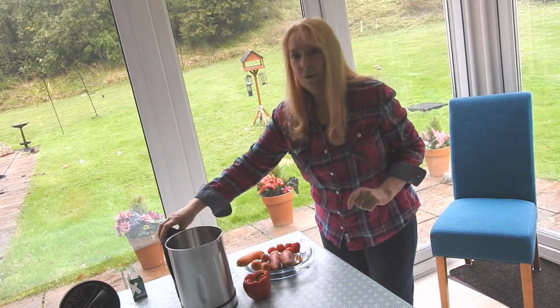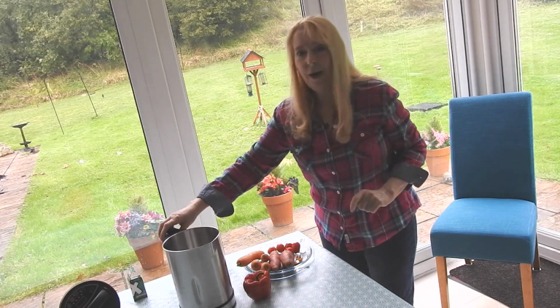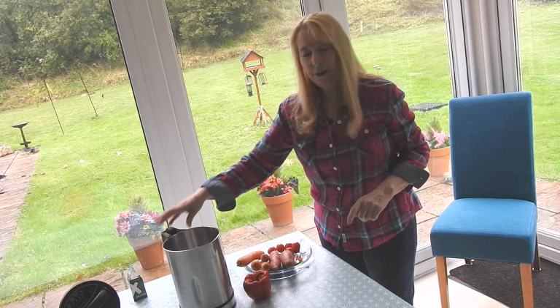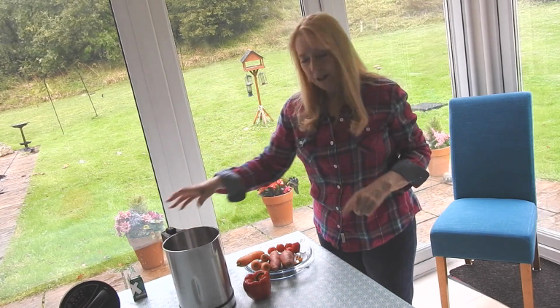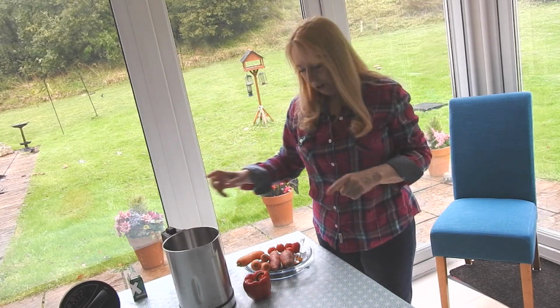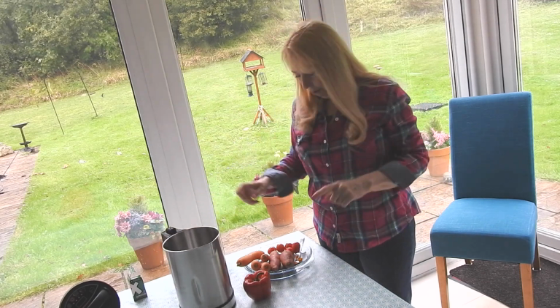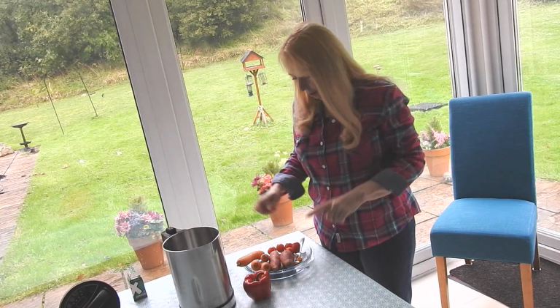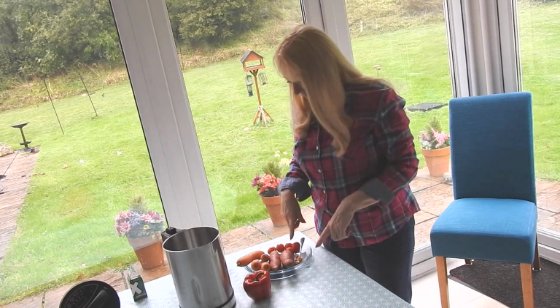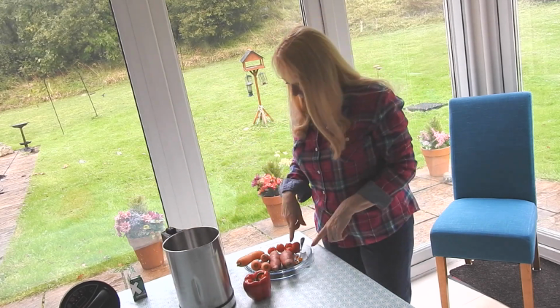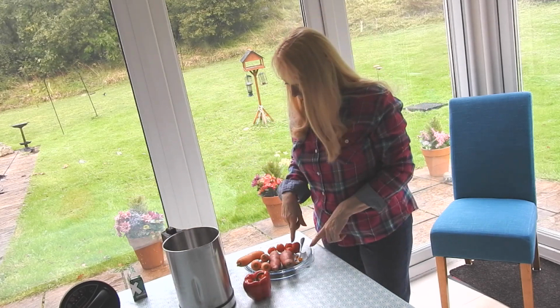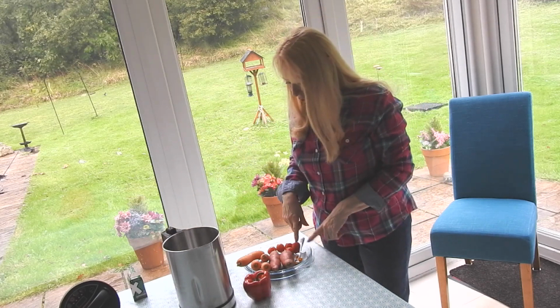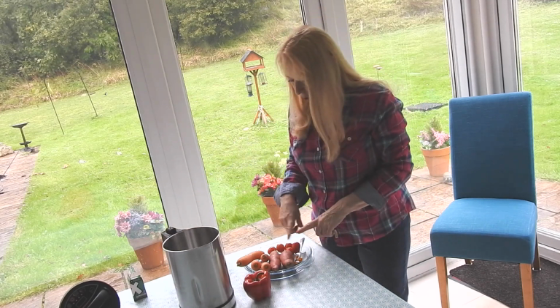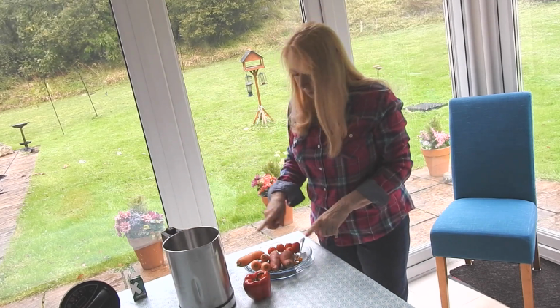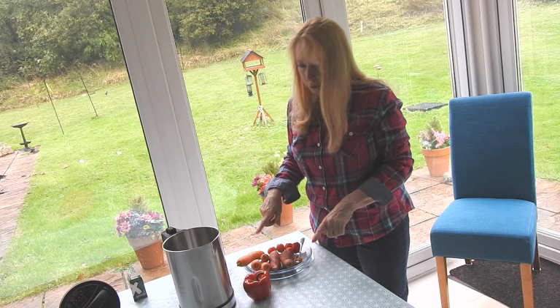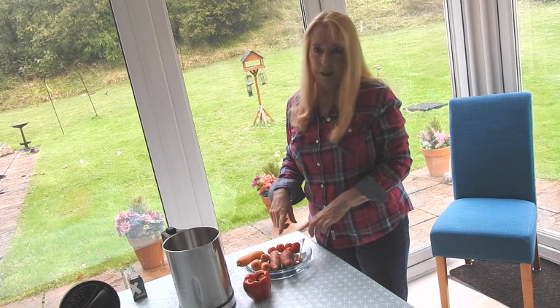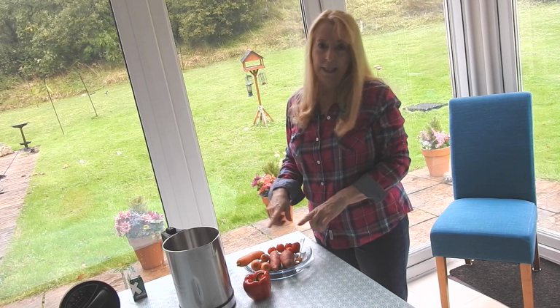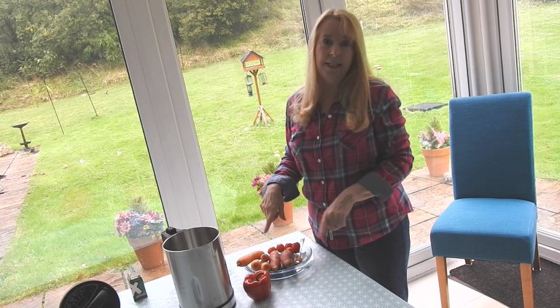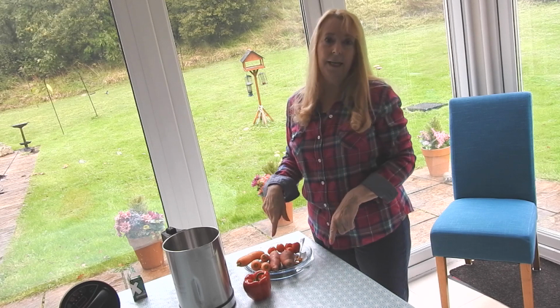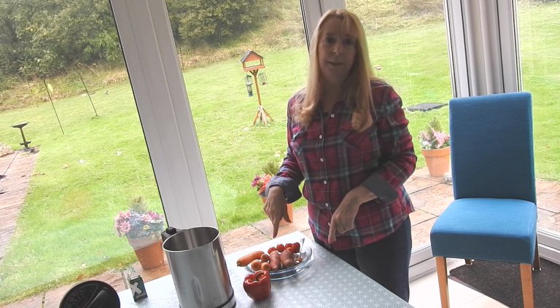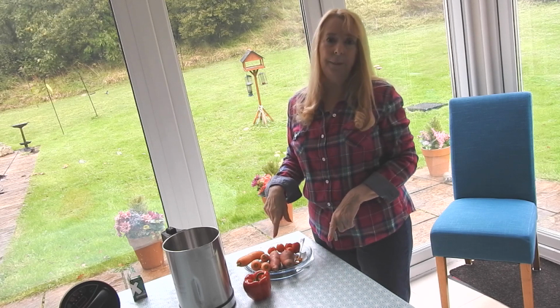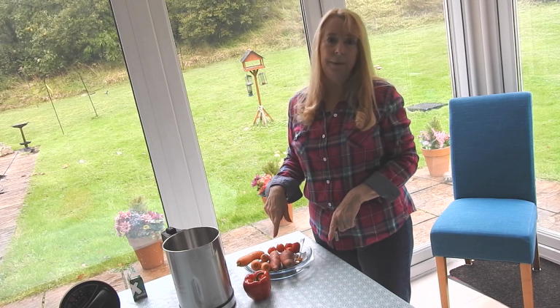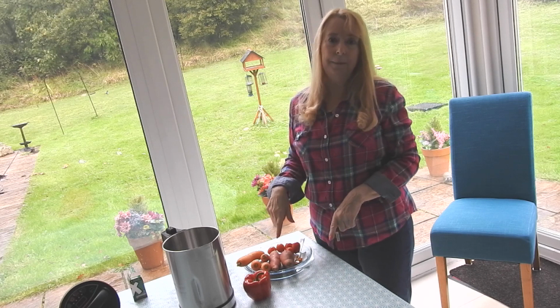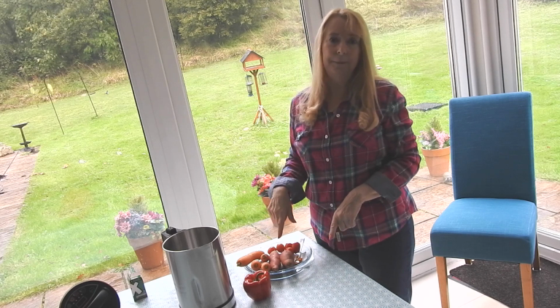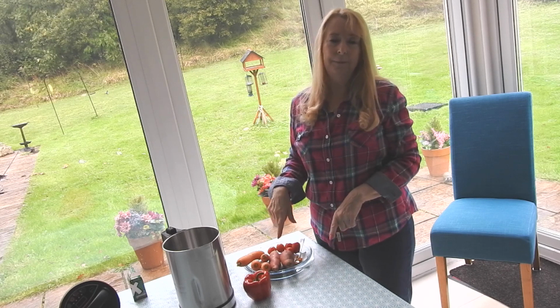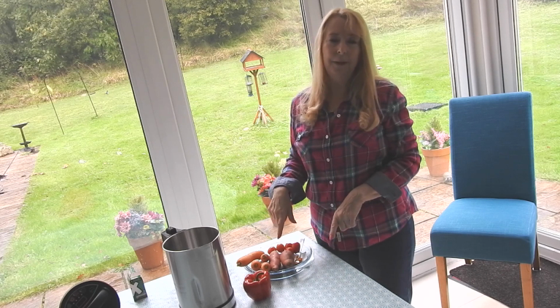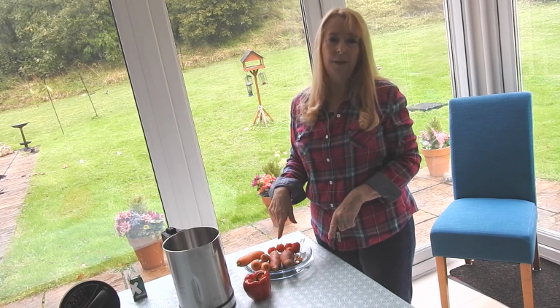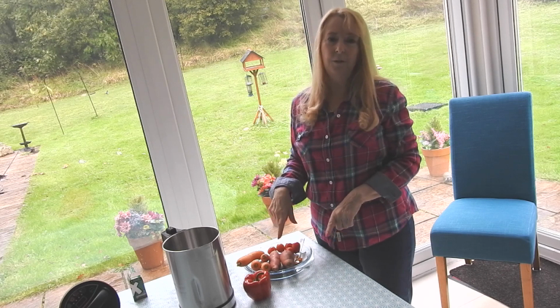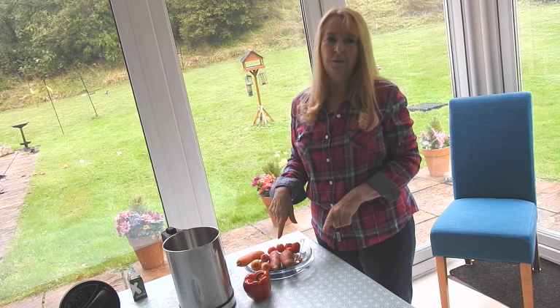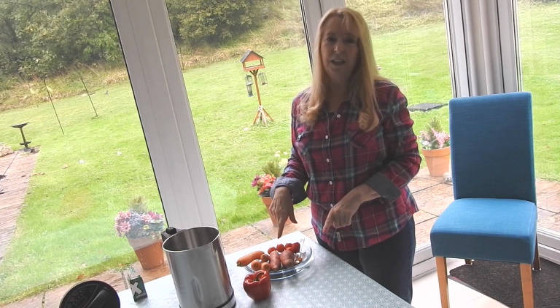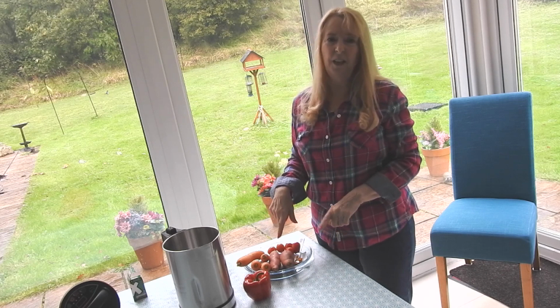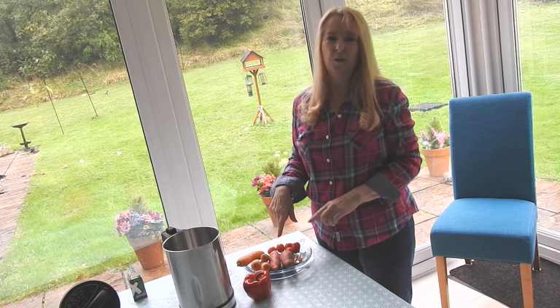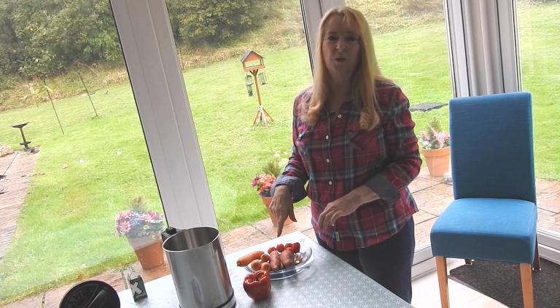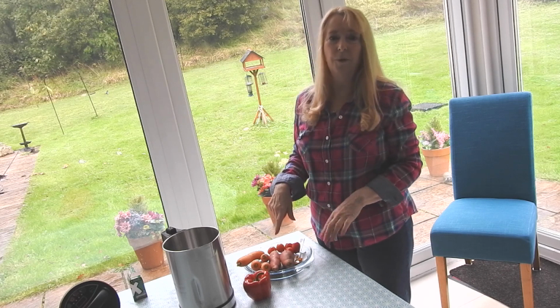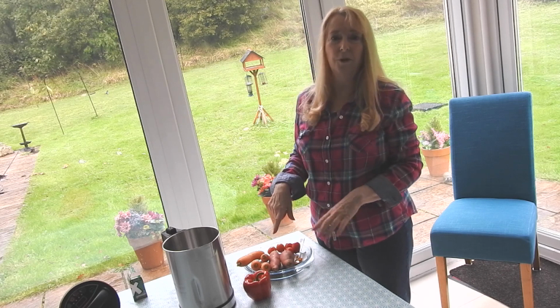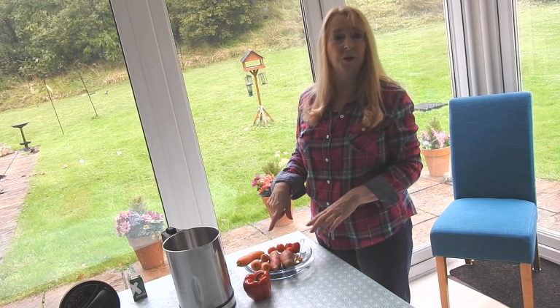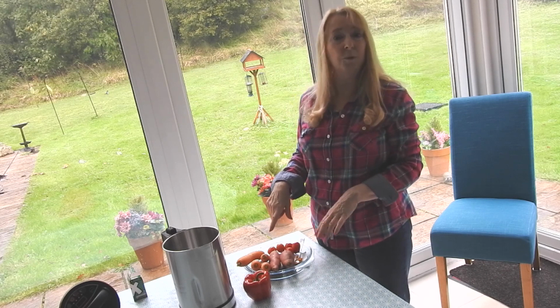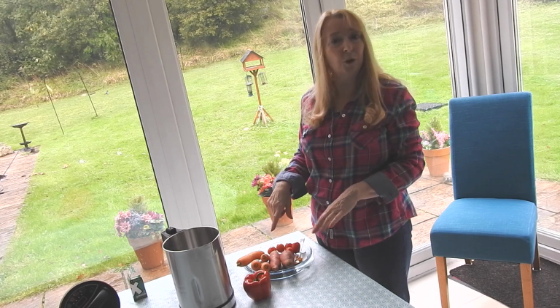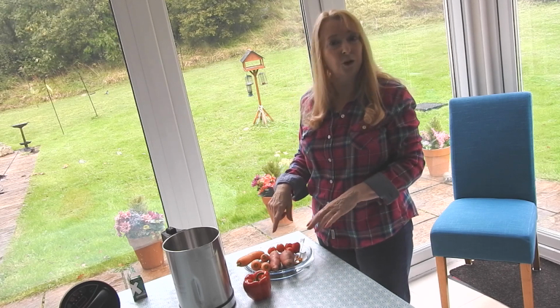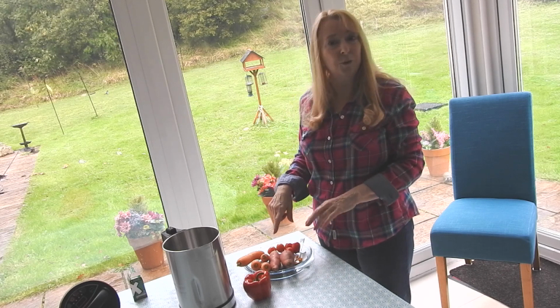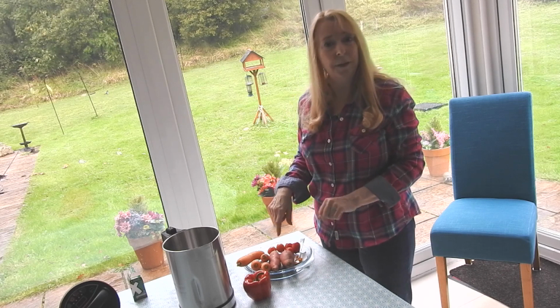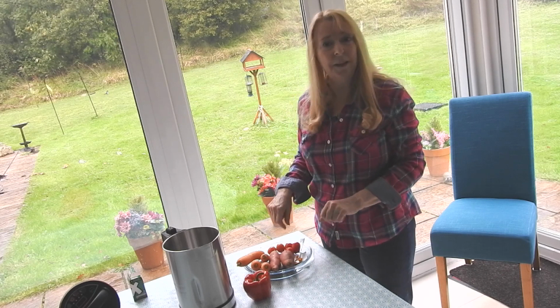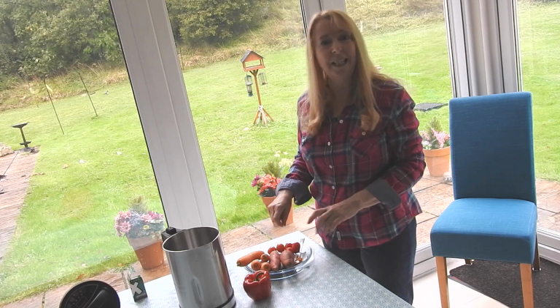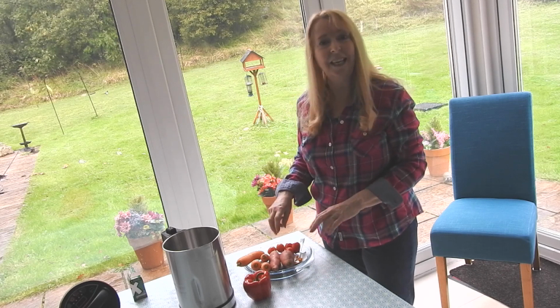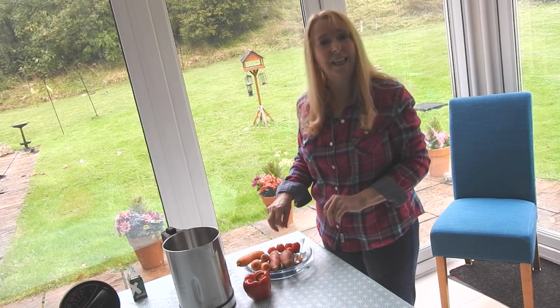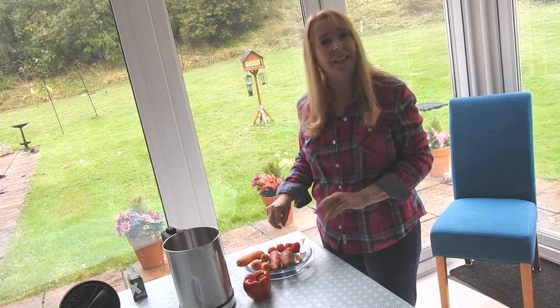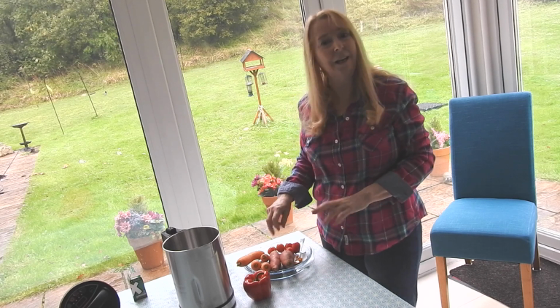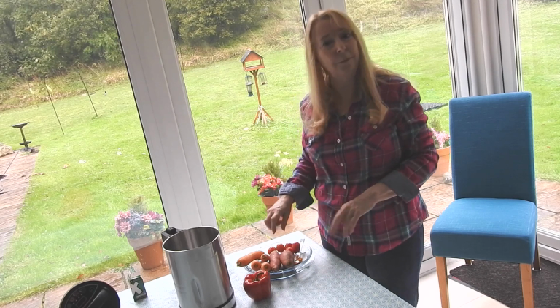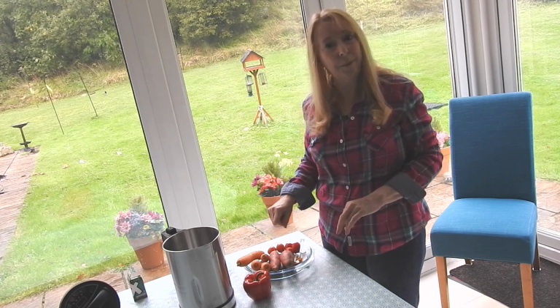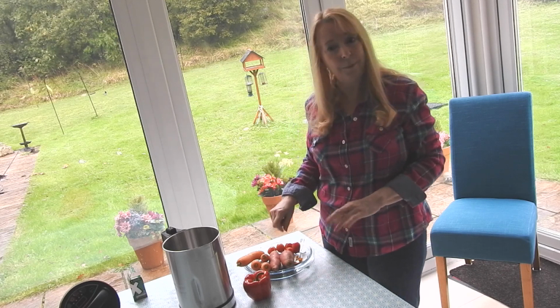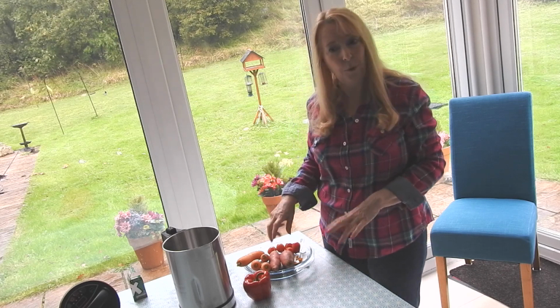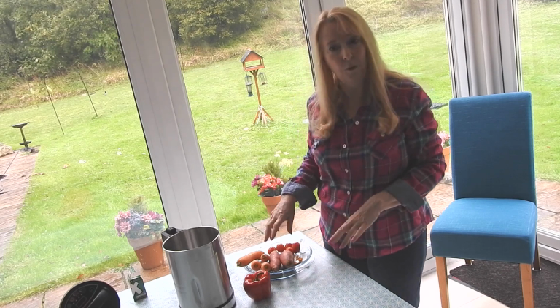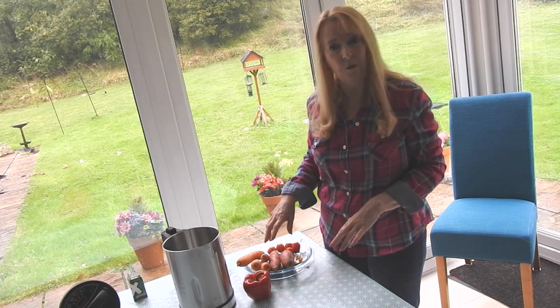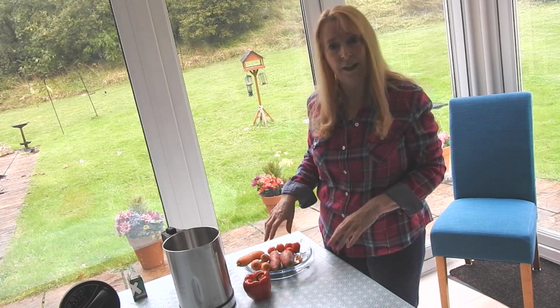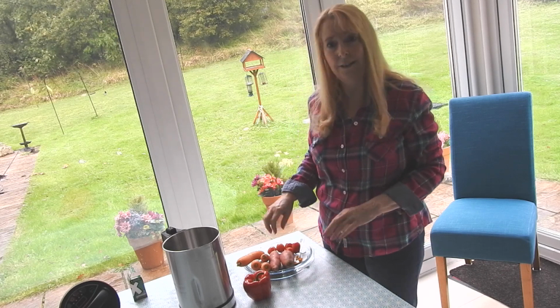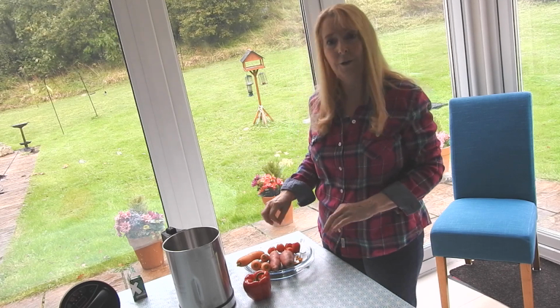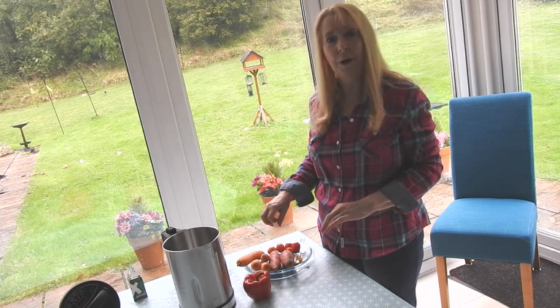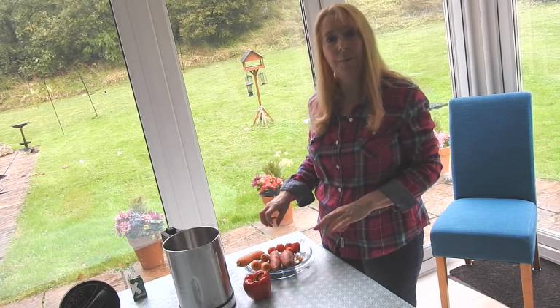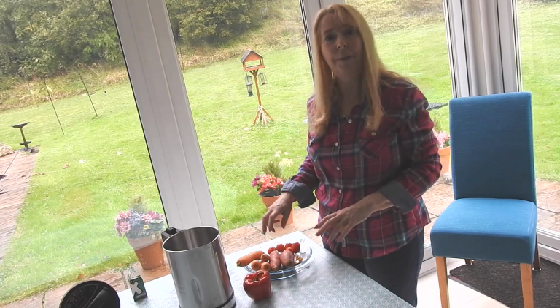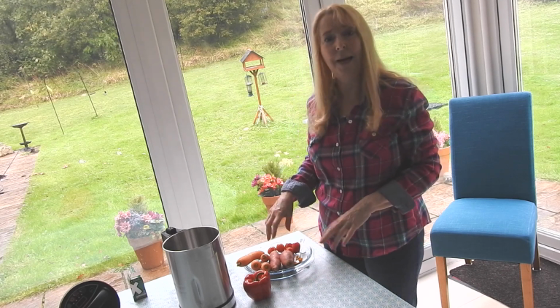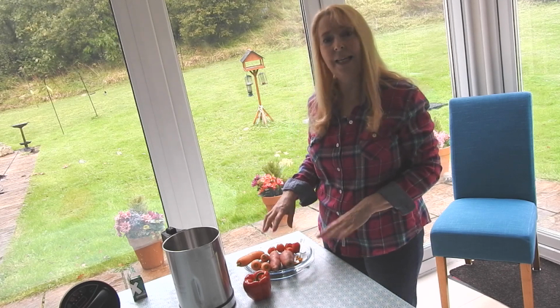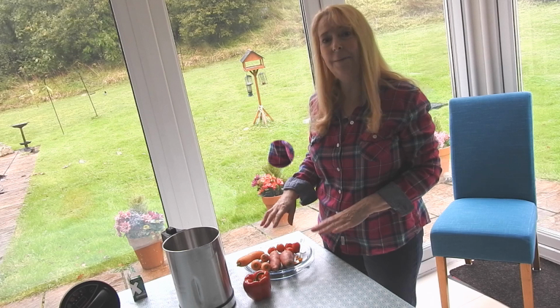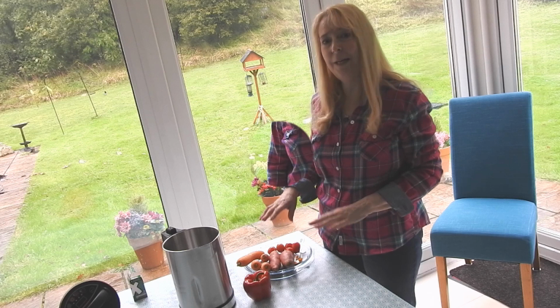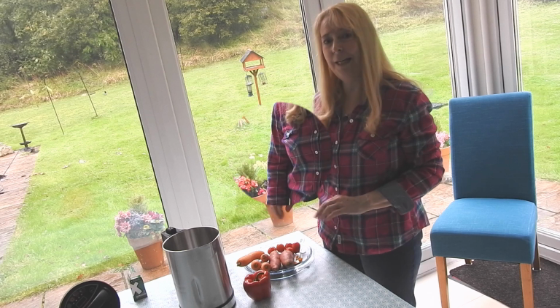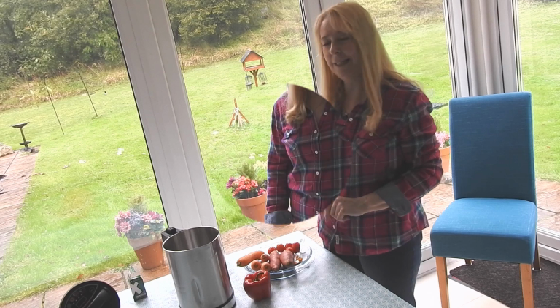So I'm going to go off now and chop all this up. I don't think you ought to bother to watch me because I think that would be boring, so I'll be back in a minute.